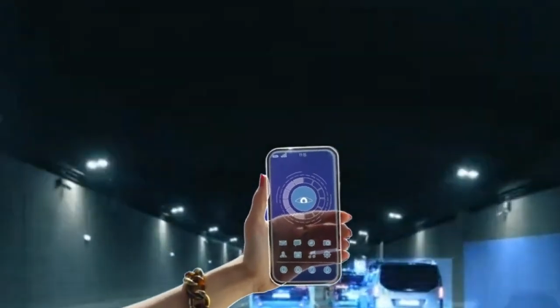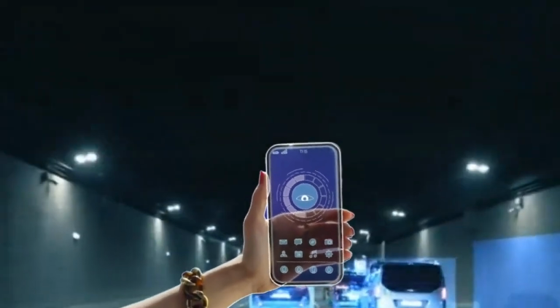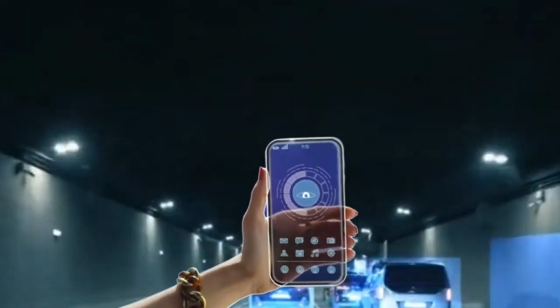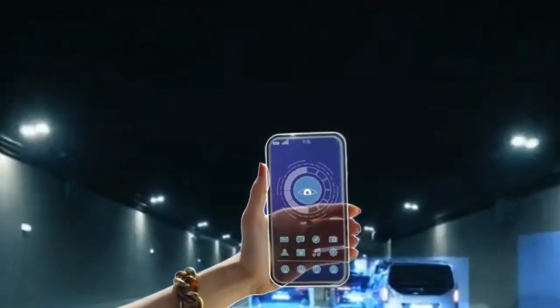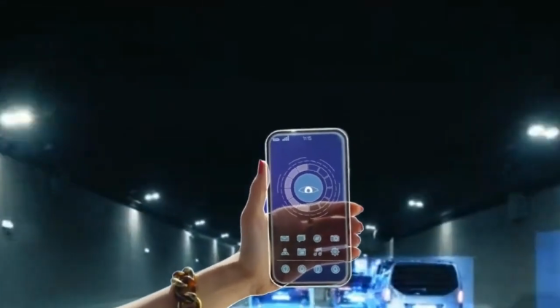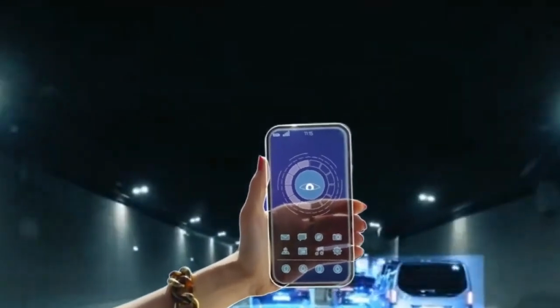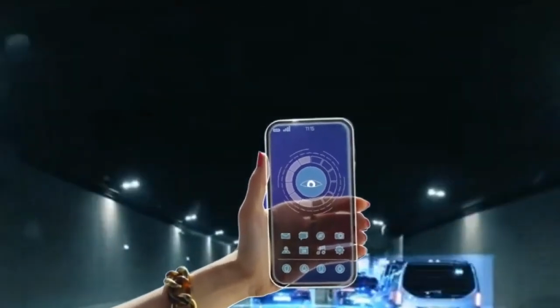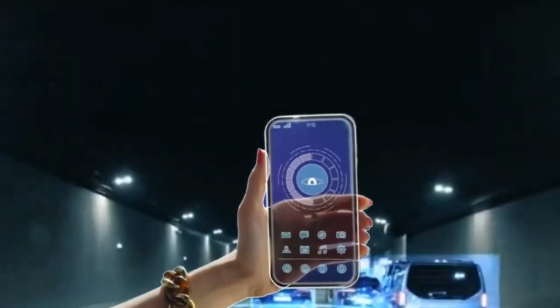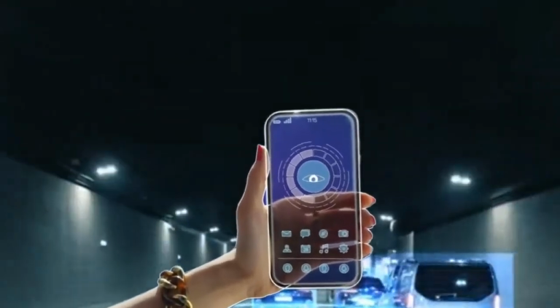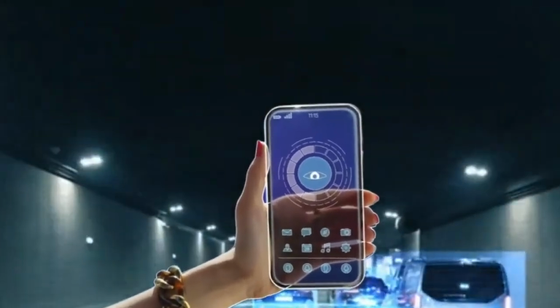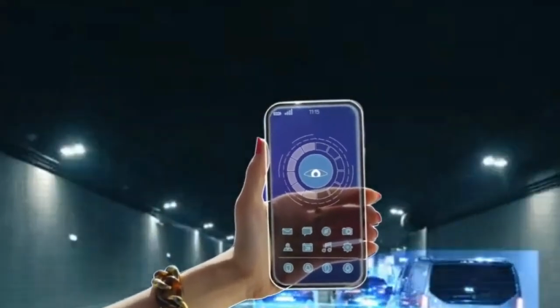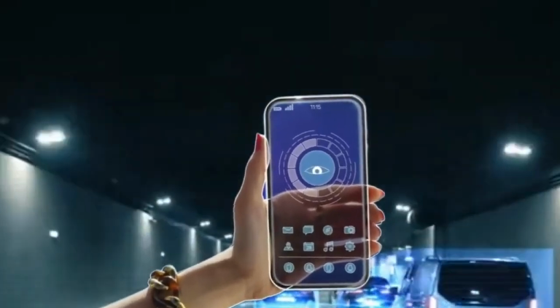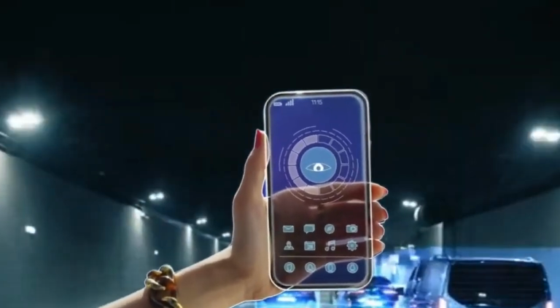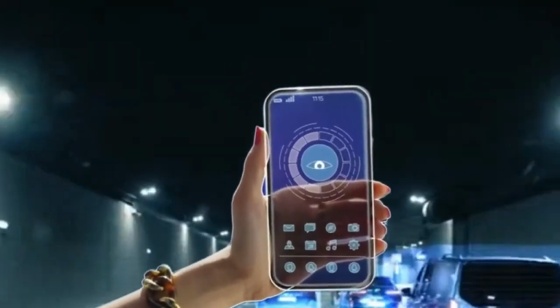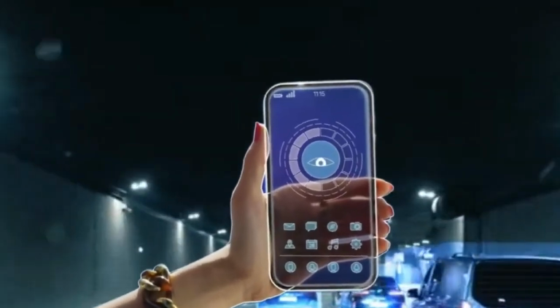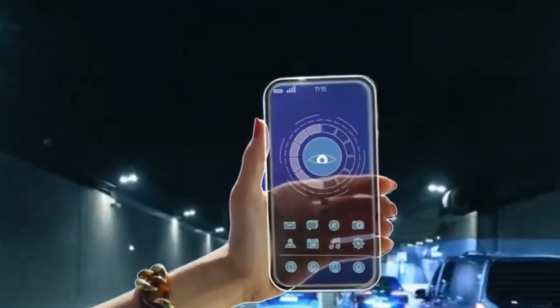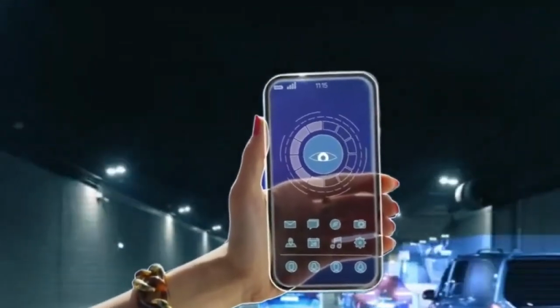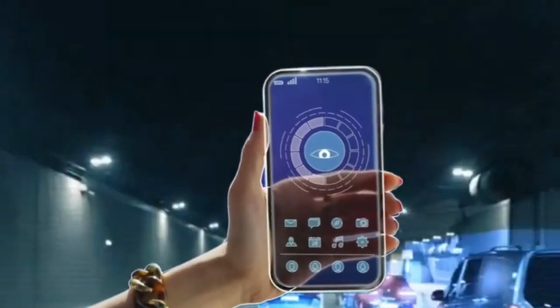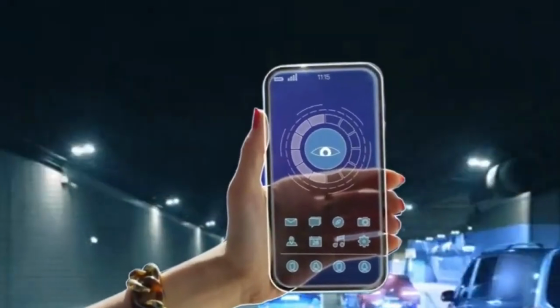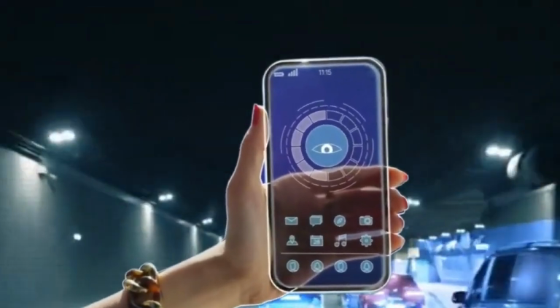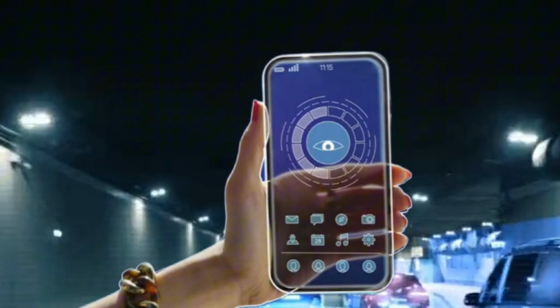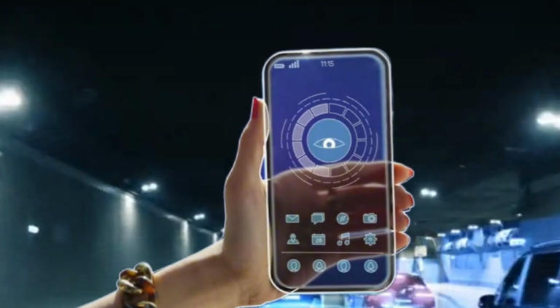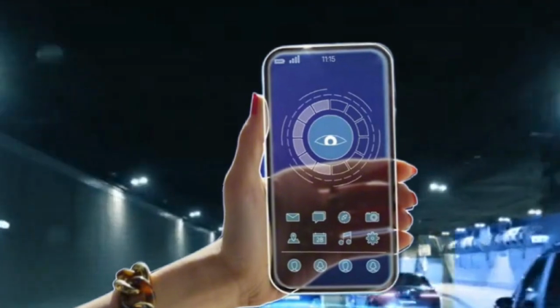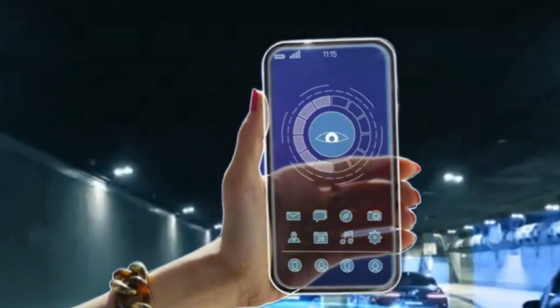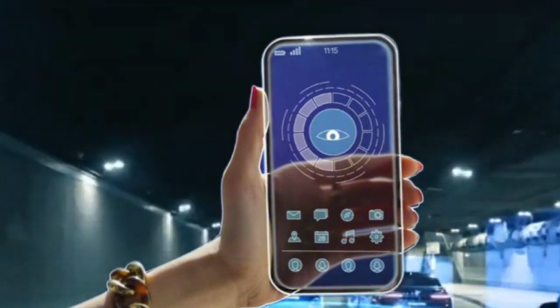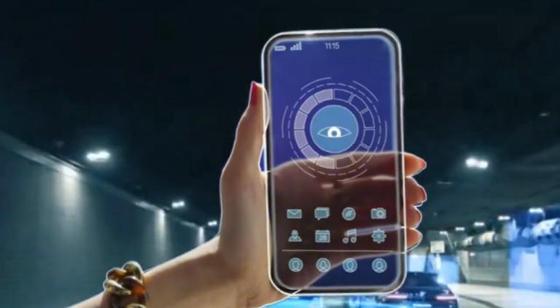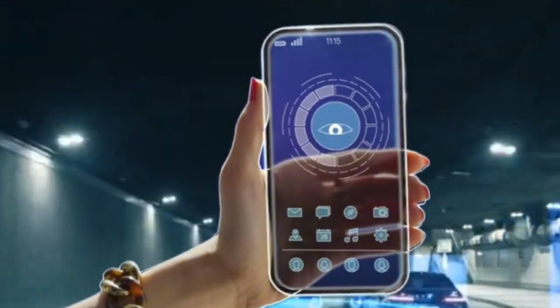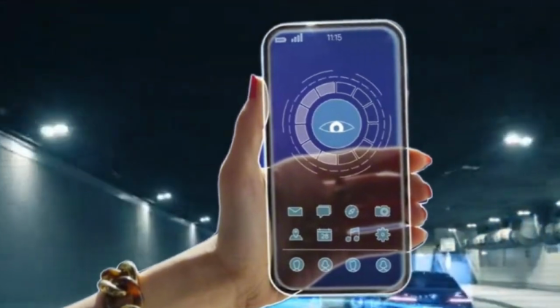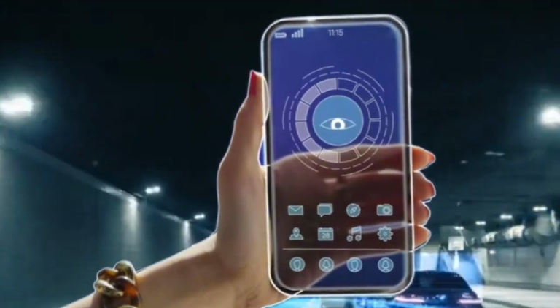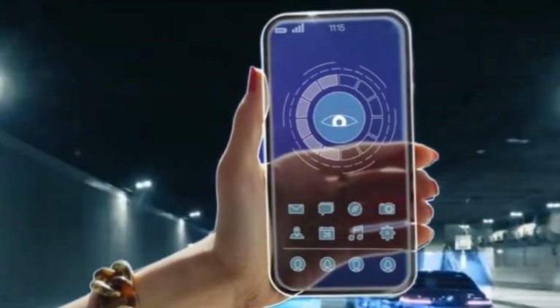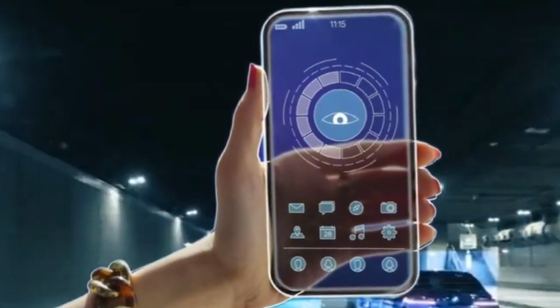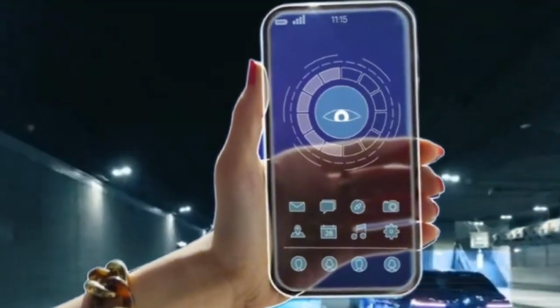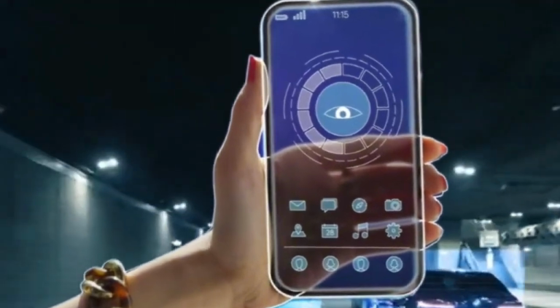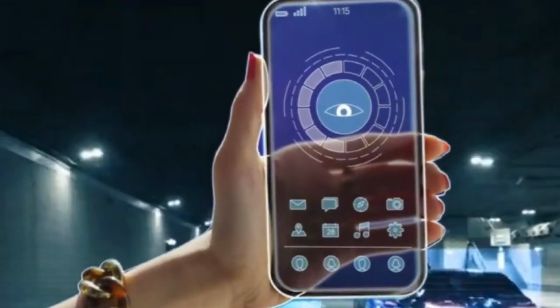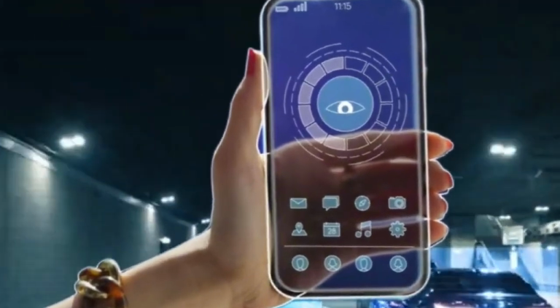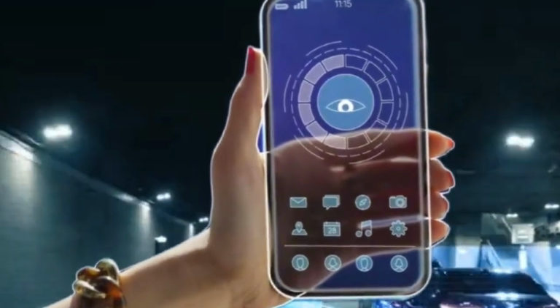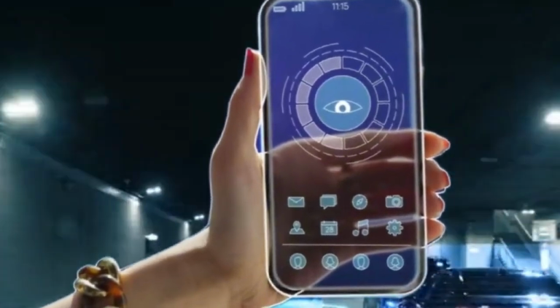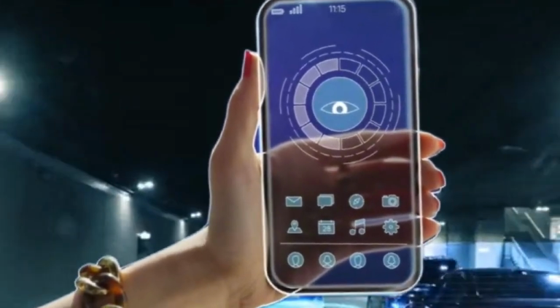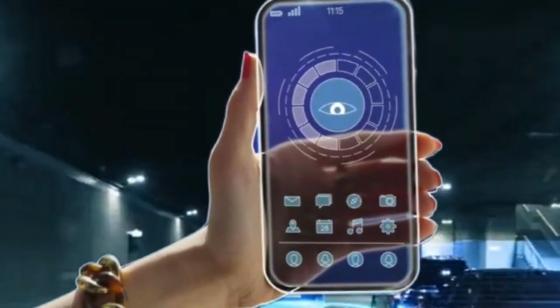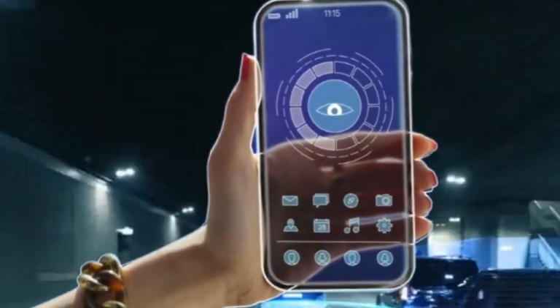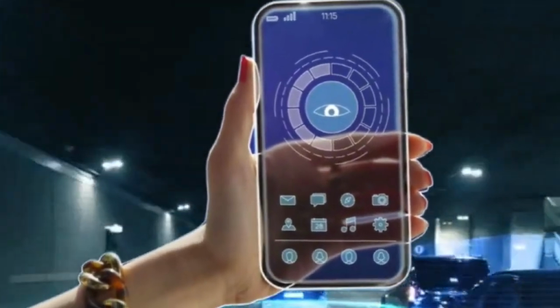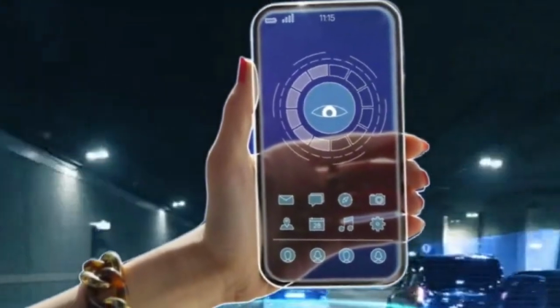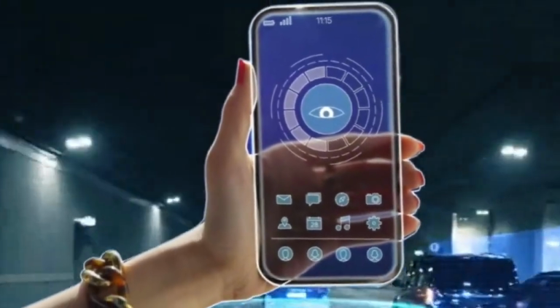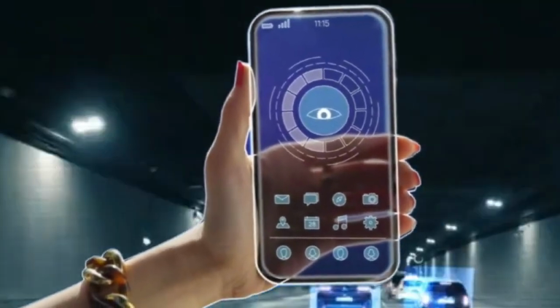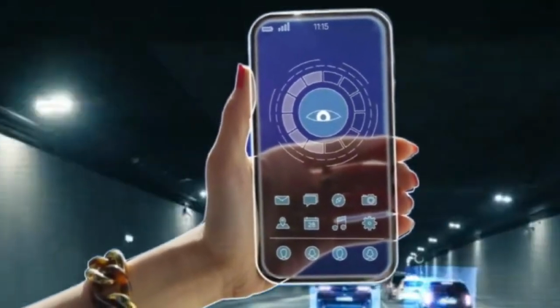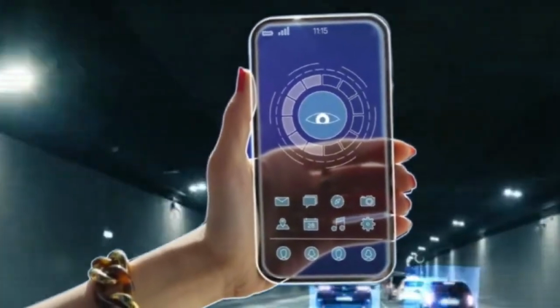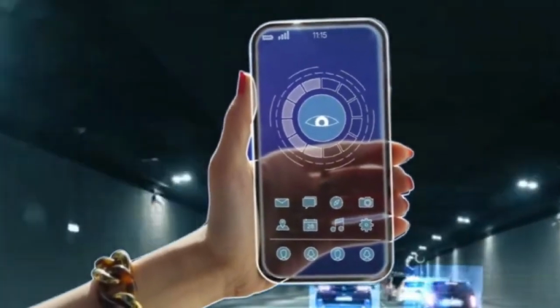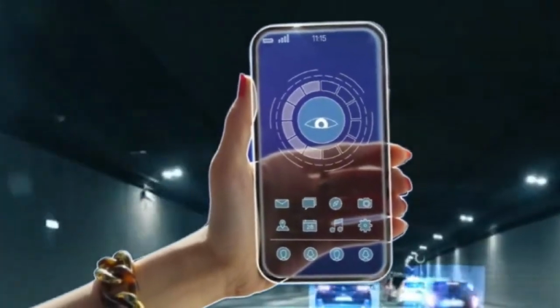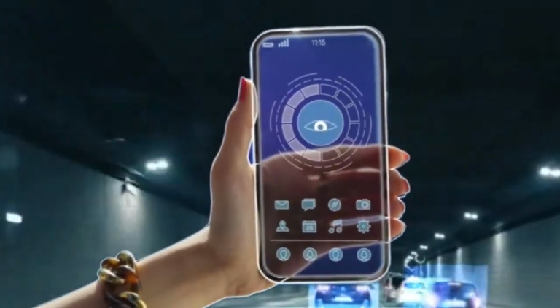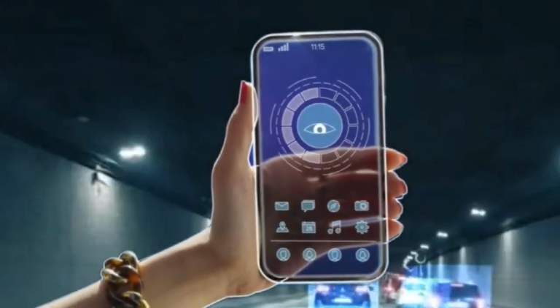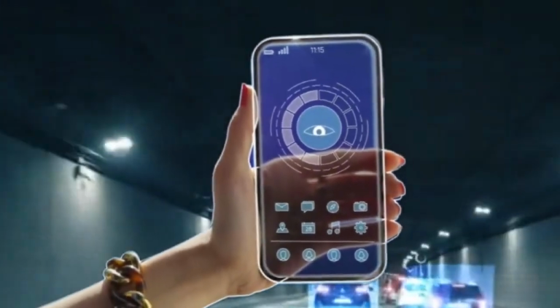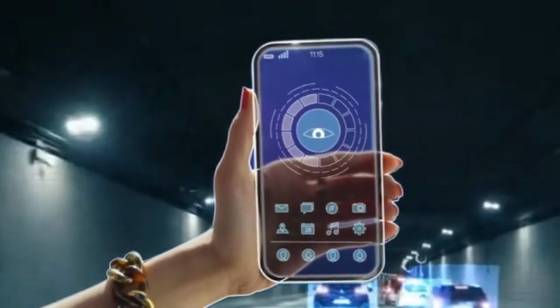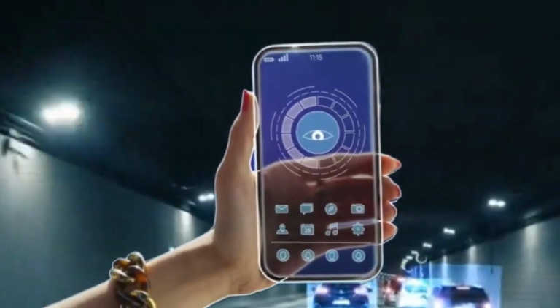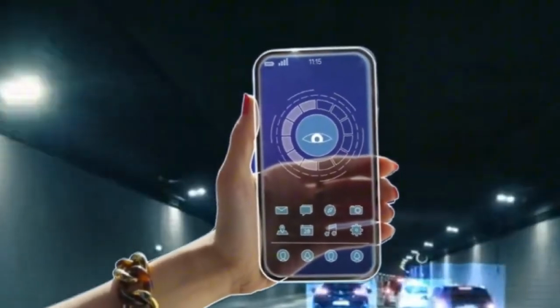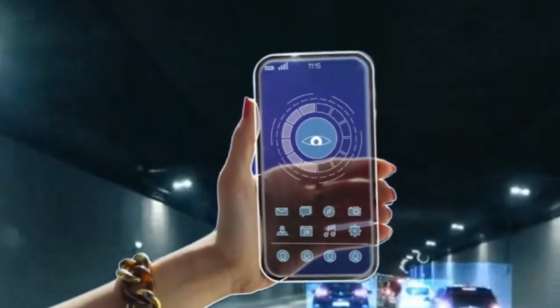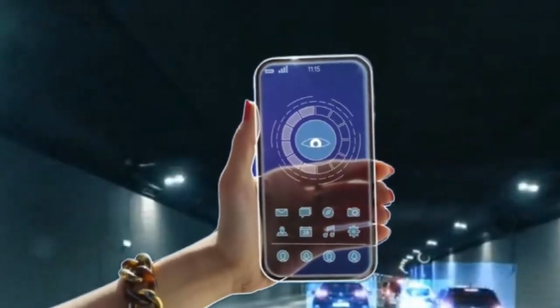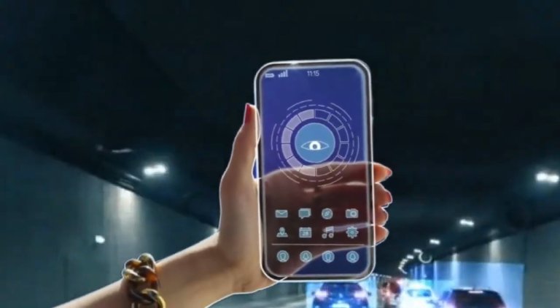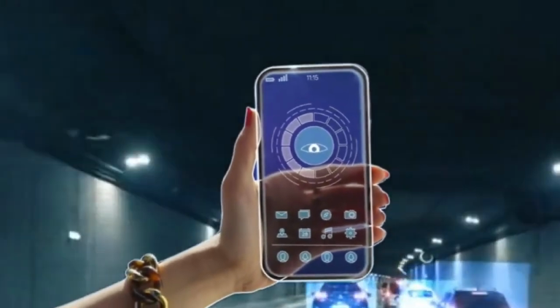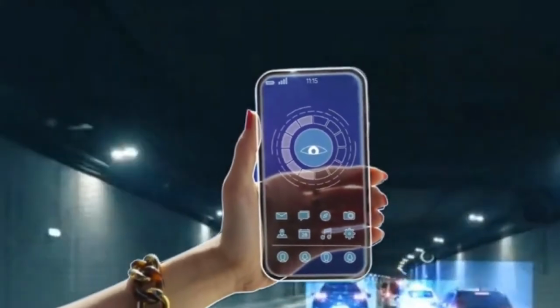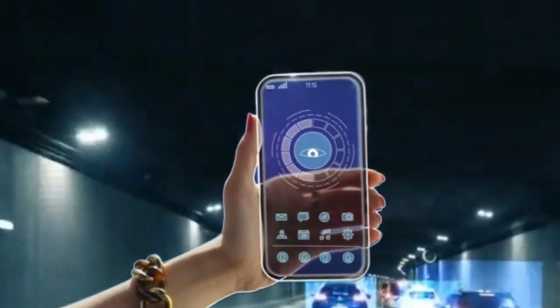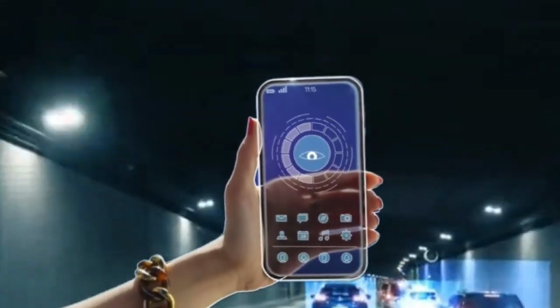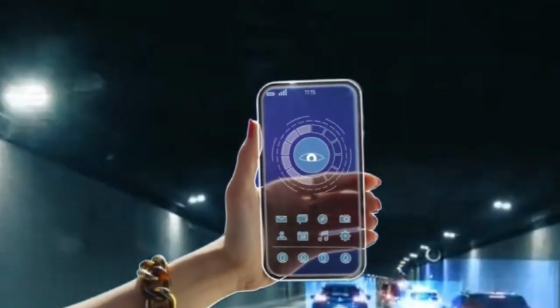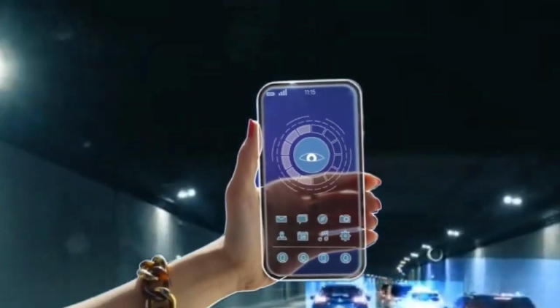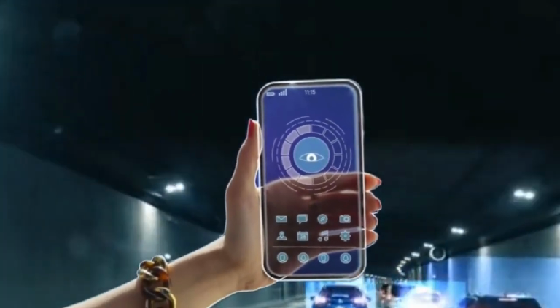This would allow for an always-on display that can show the lock screen's clock, widgets, notifications, and wallpaper even when the device is locked. That's all for today.